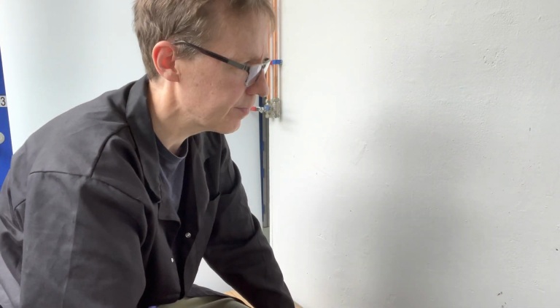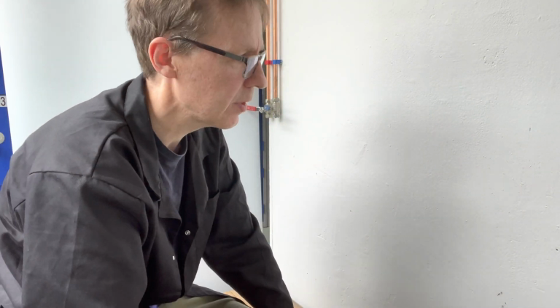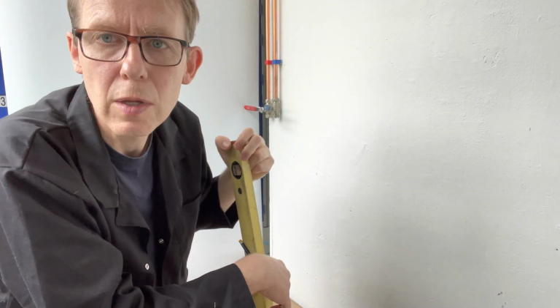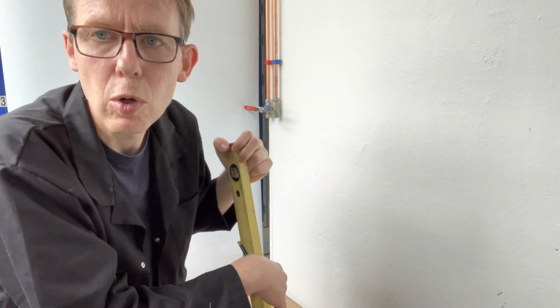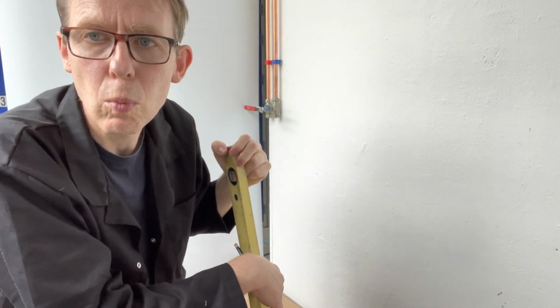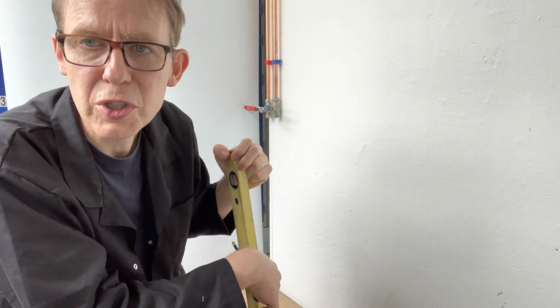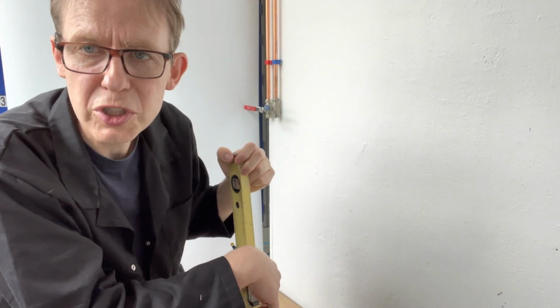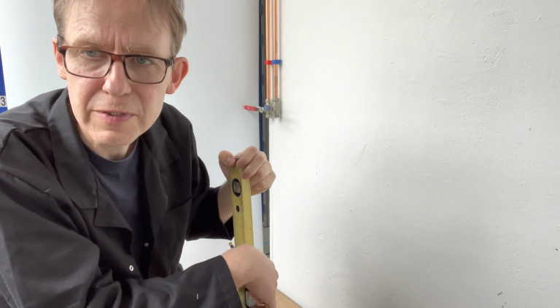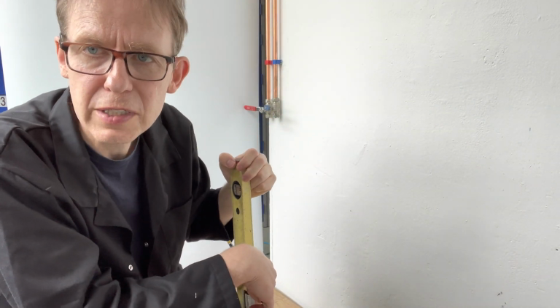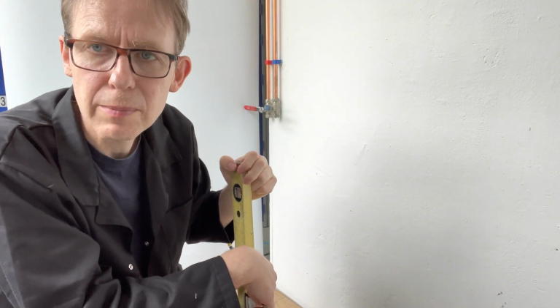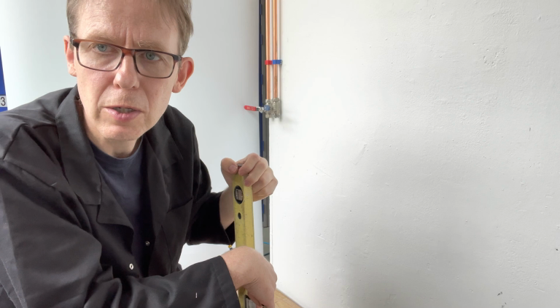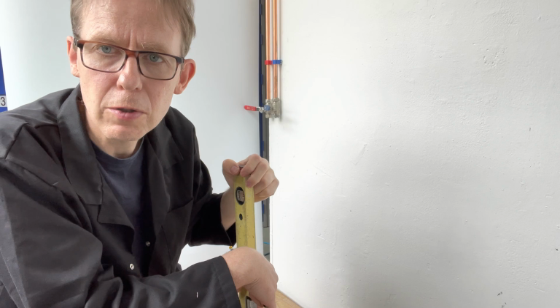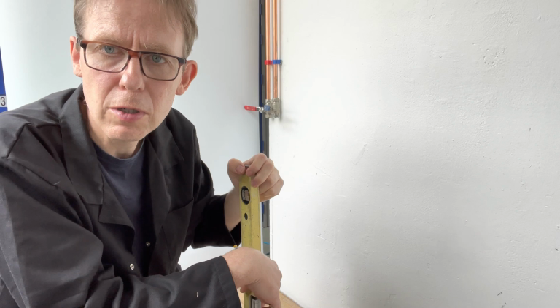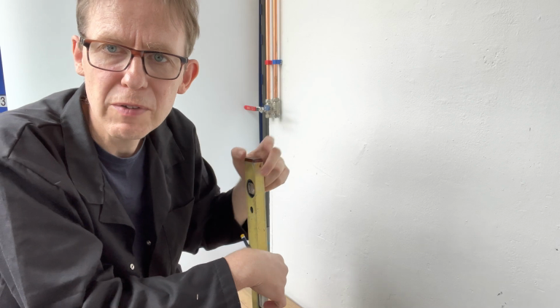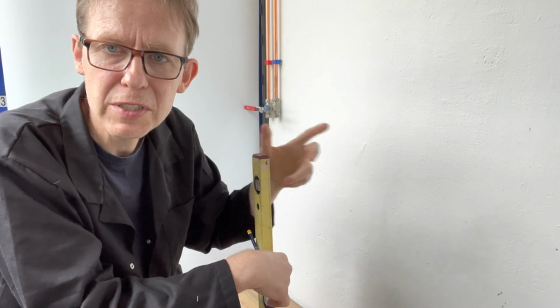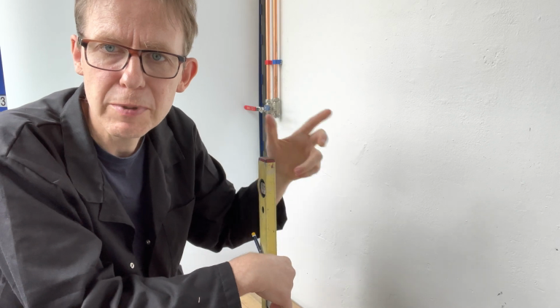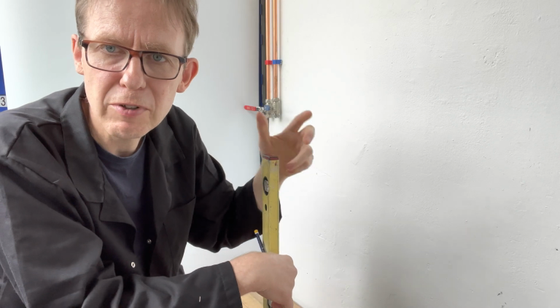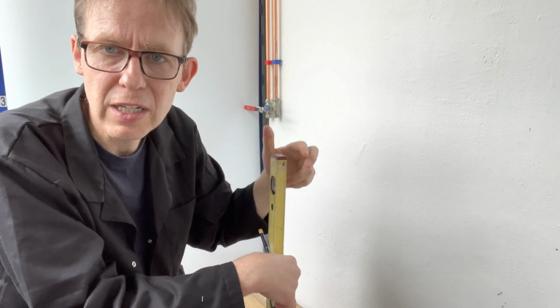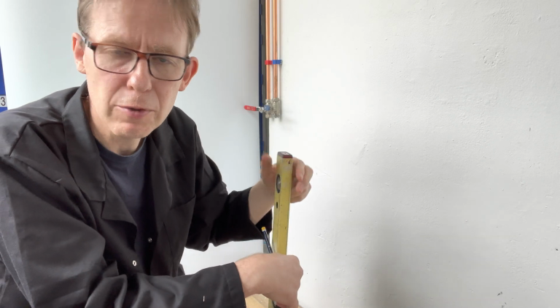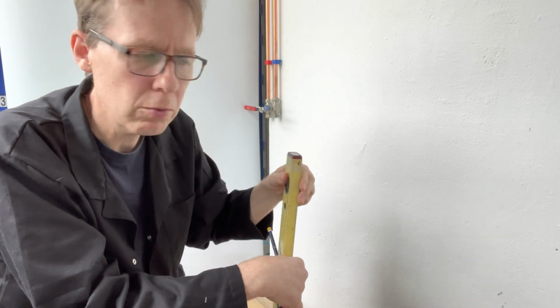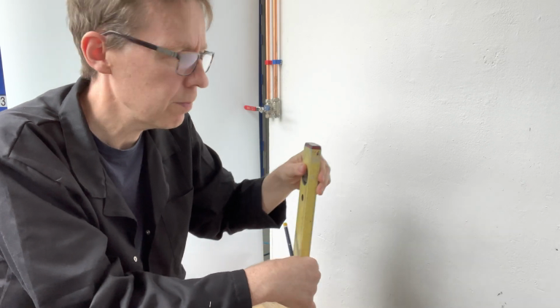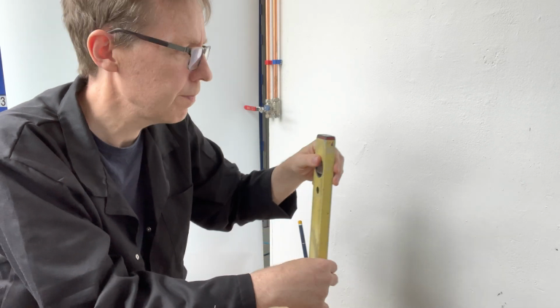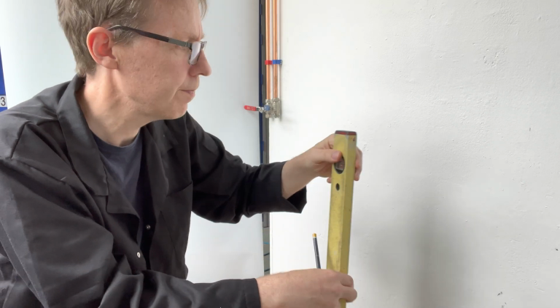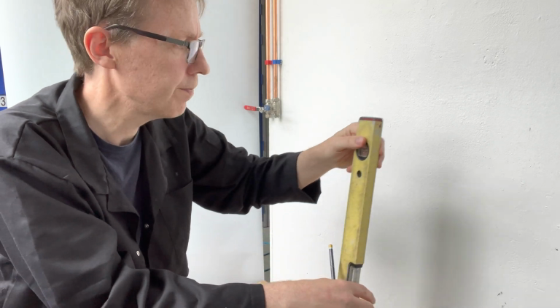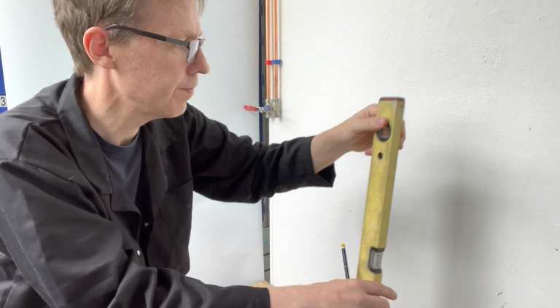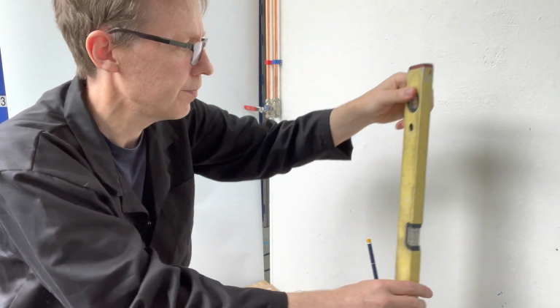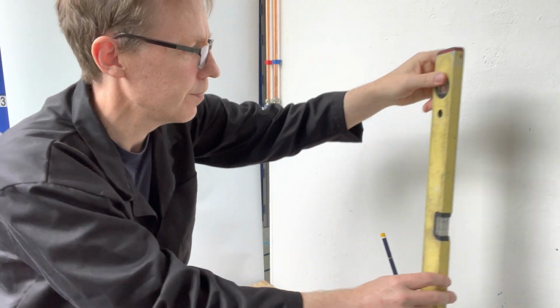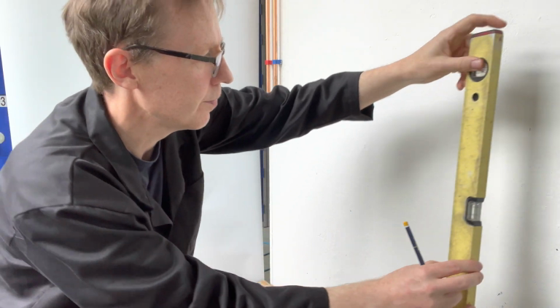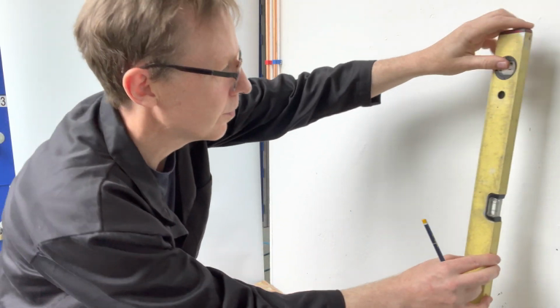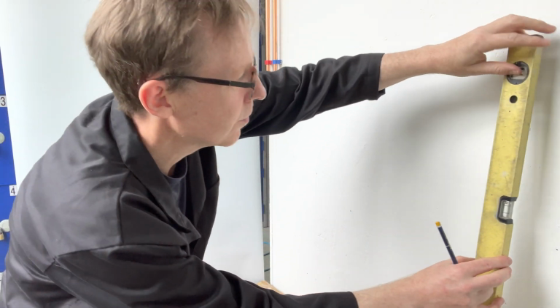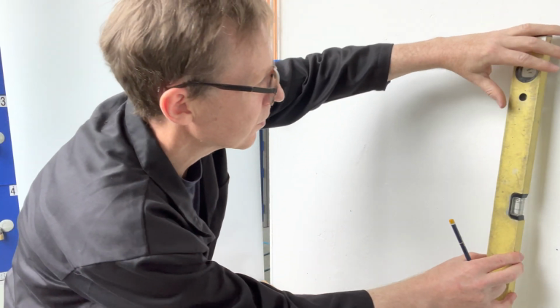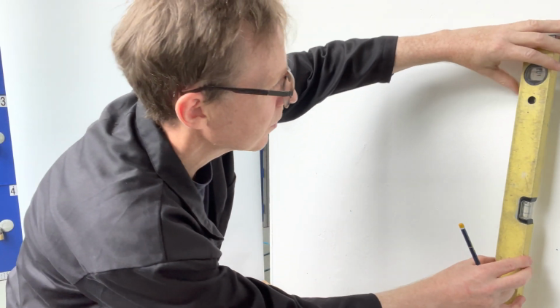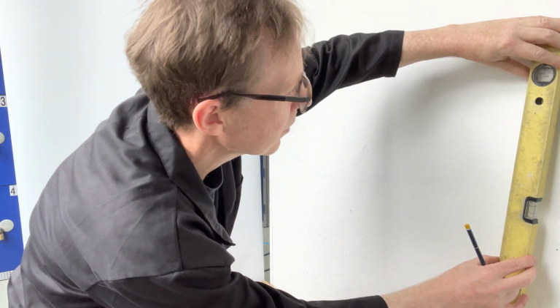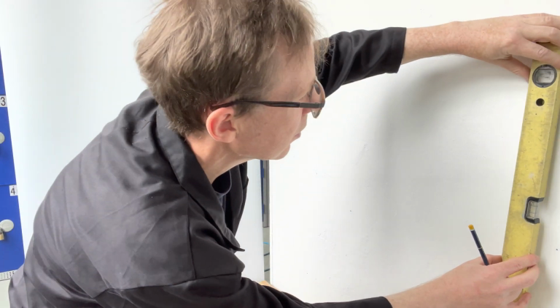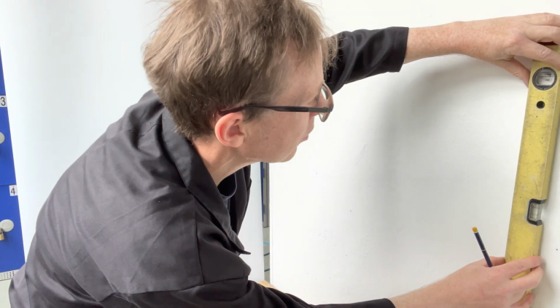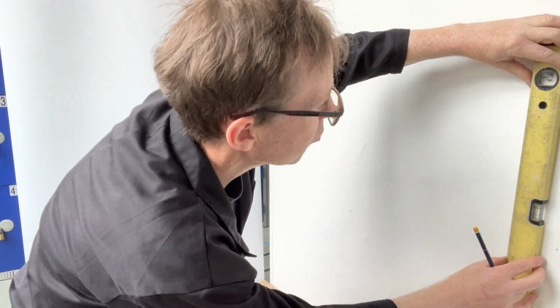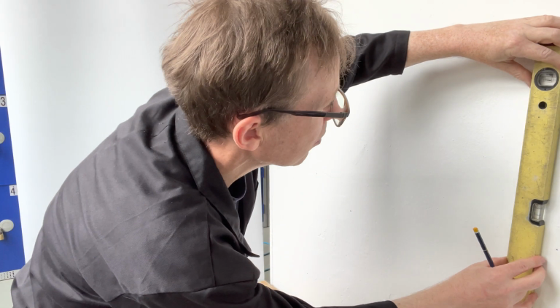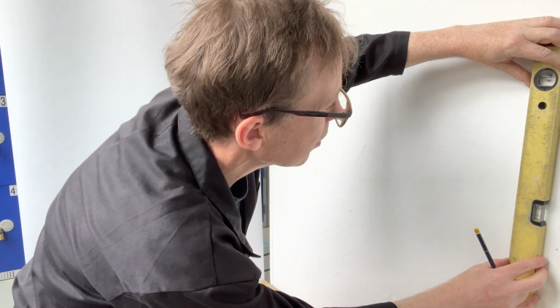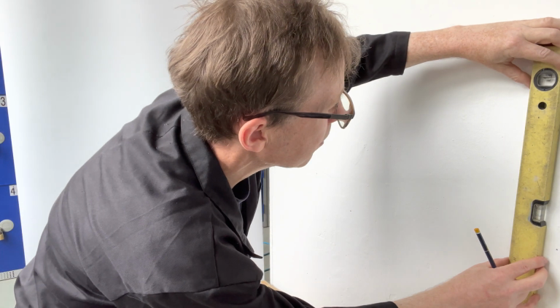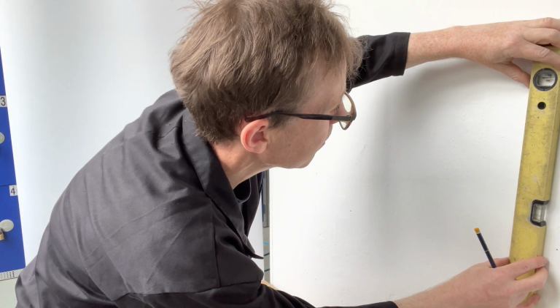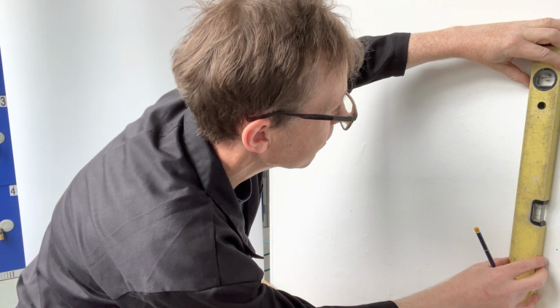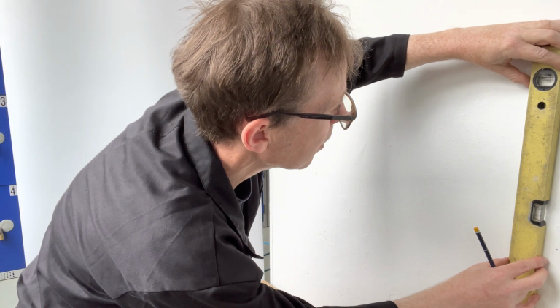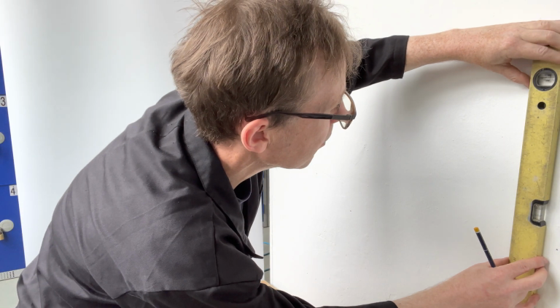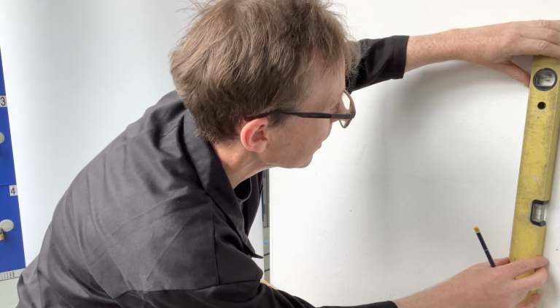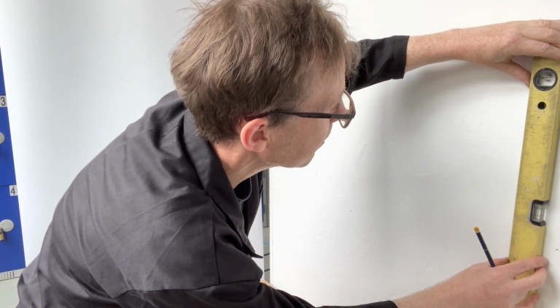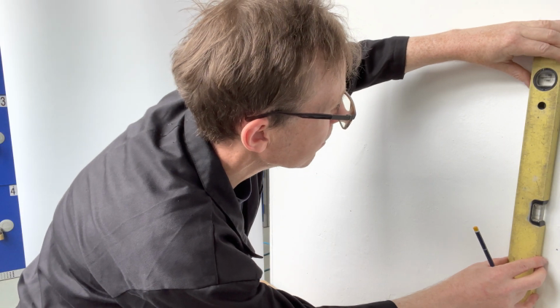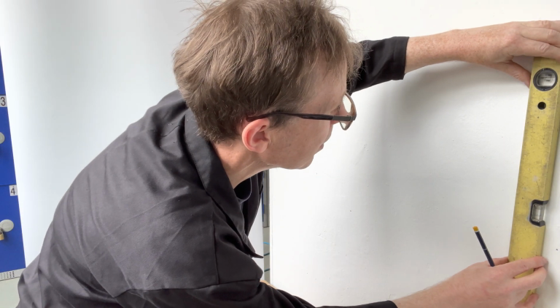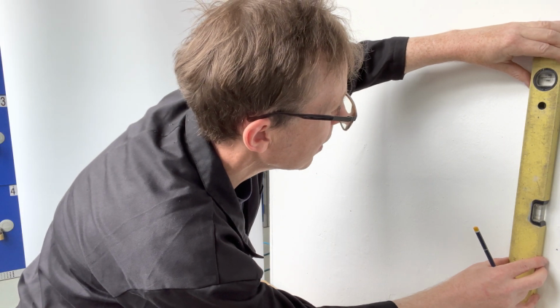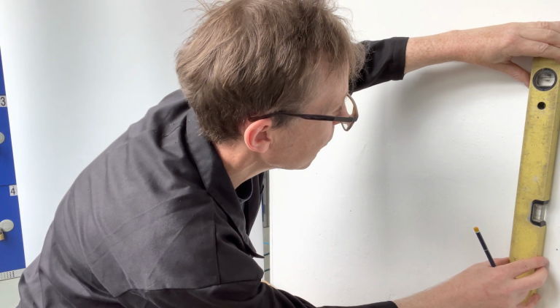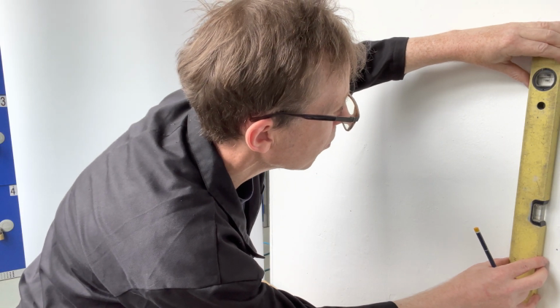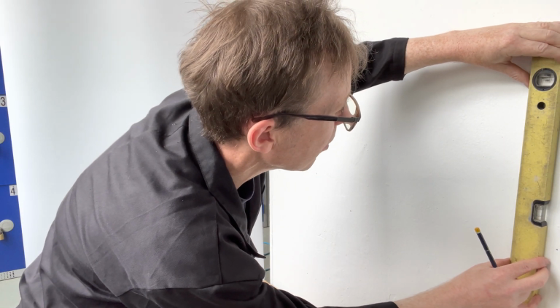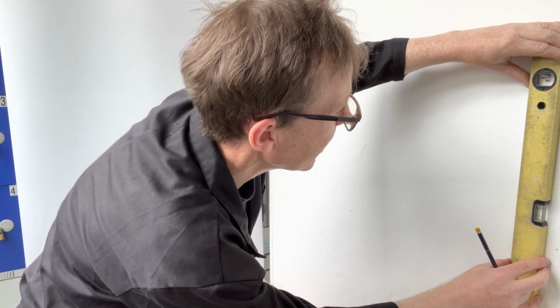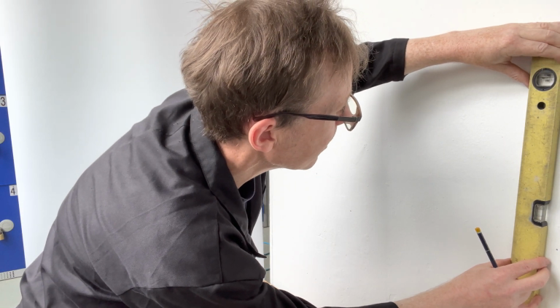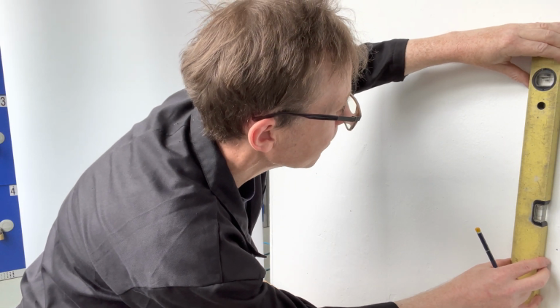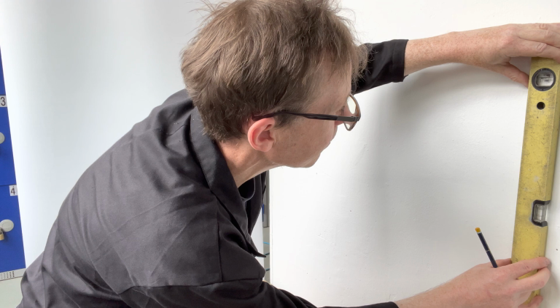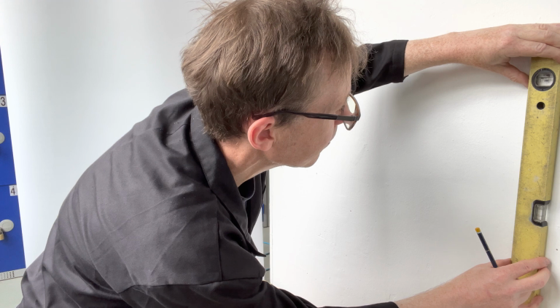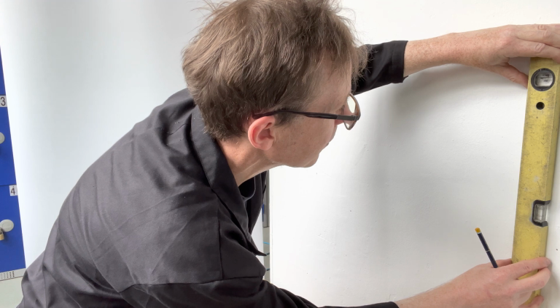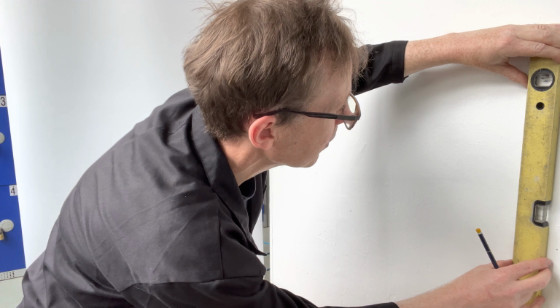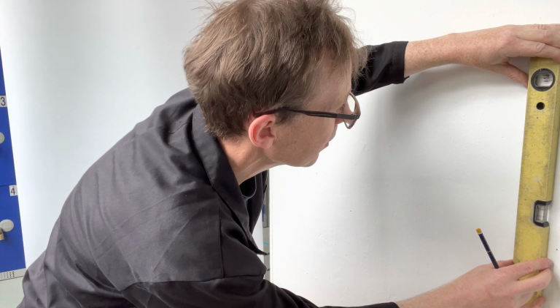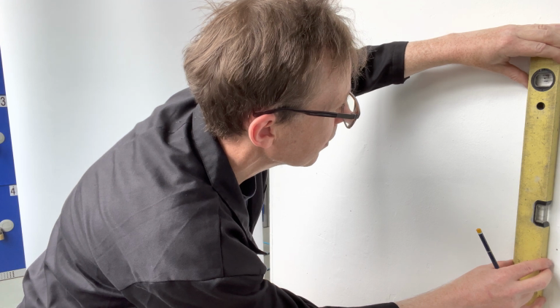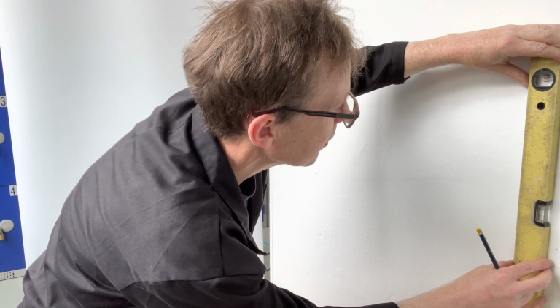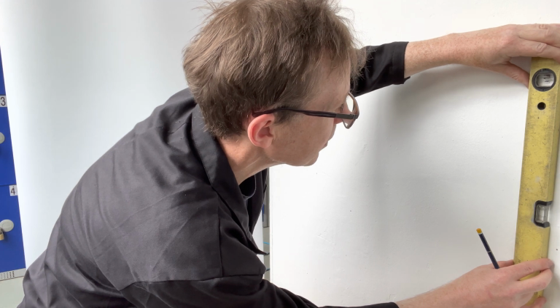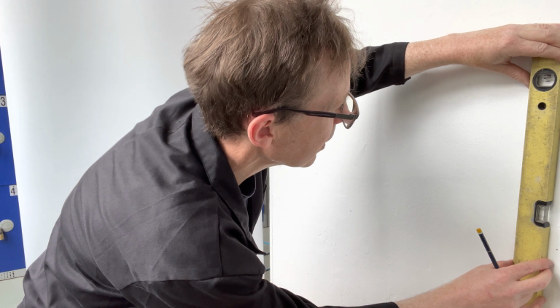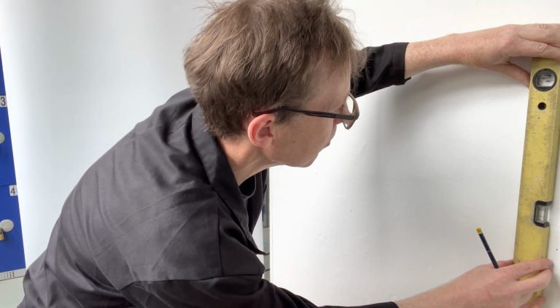Once you've done the mark, with a spirit level draw a line — a level line downwards.